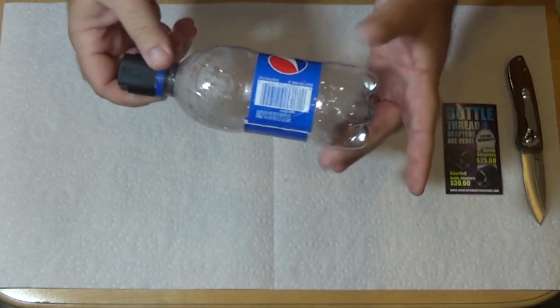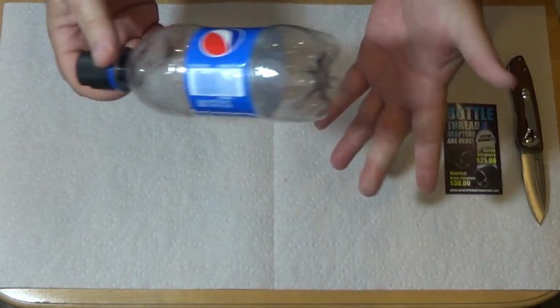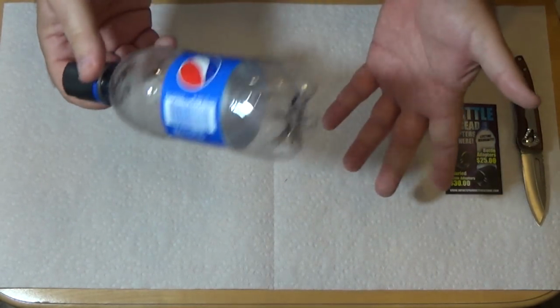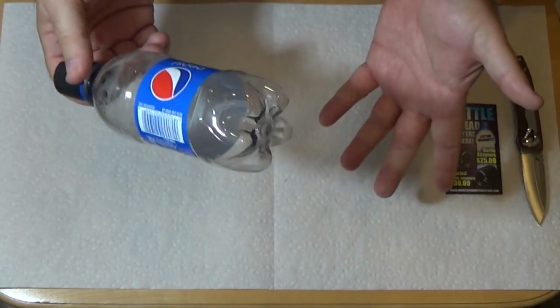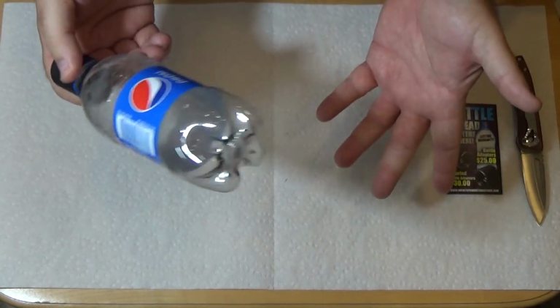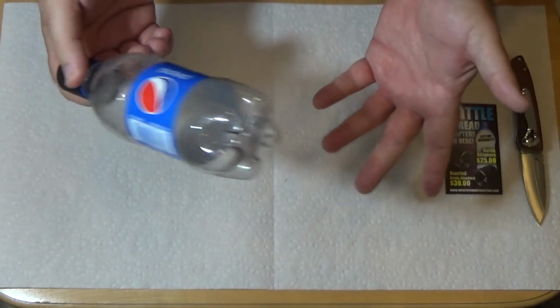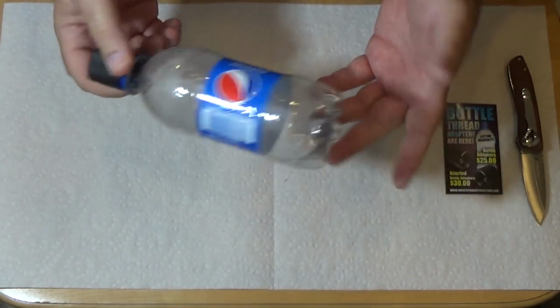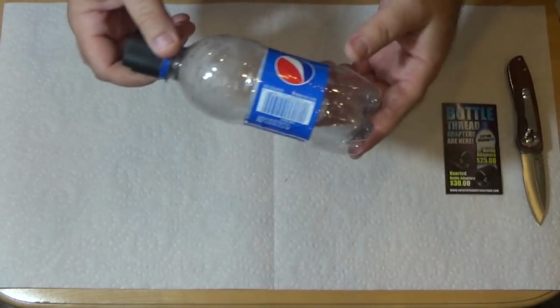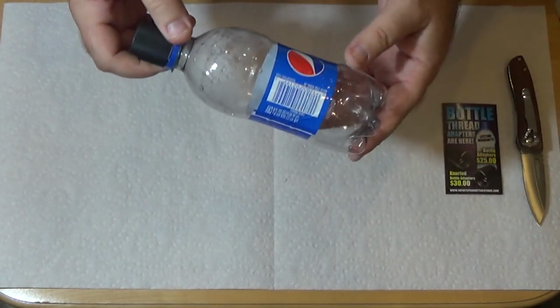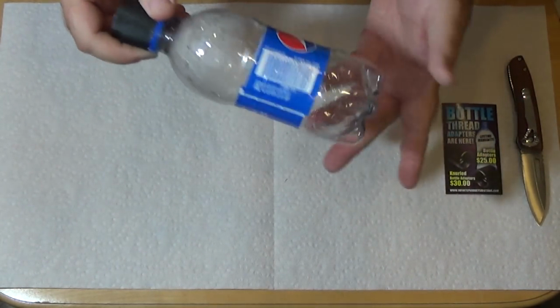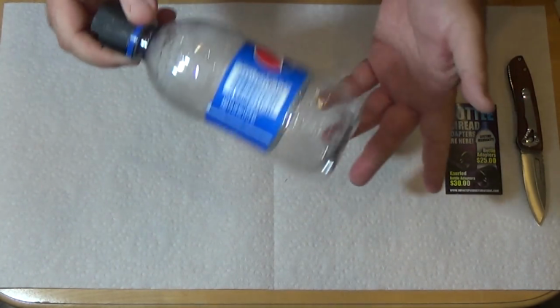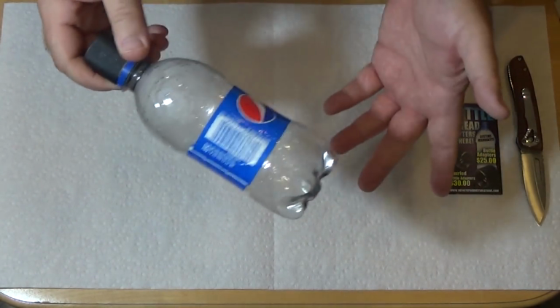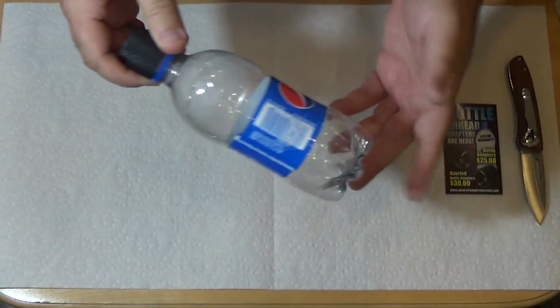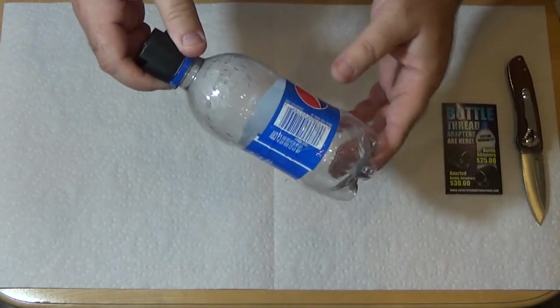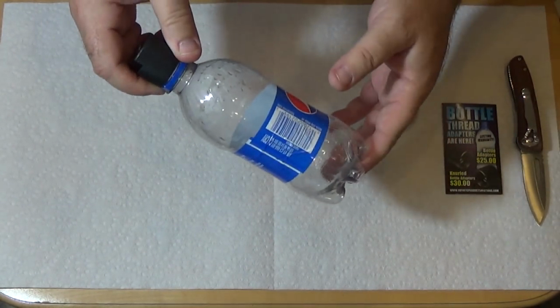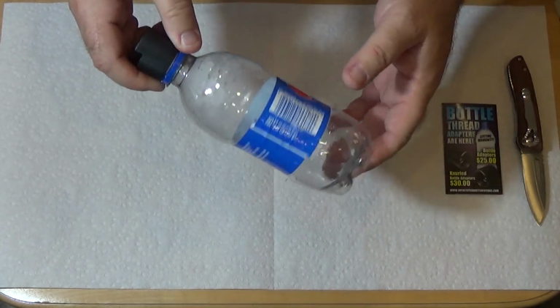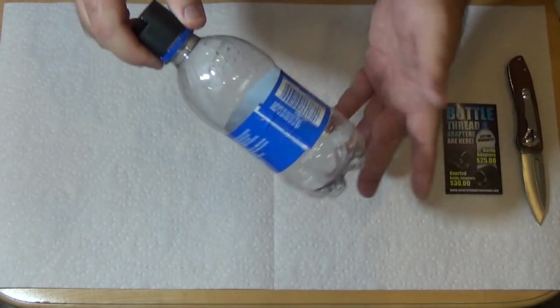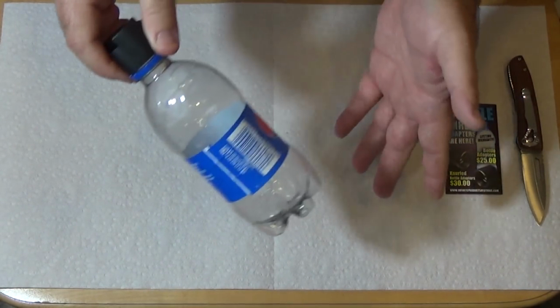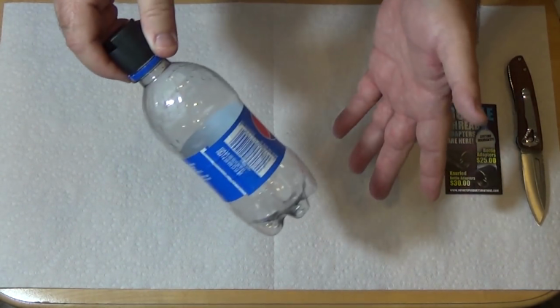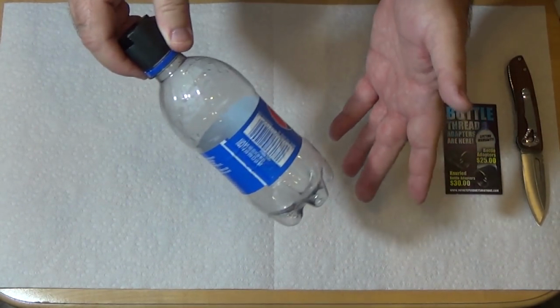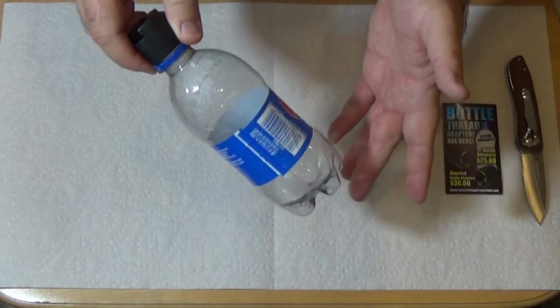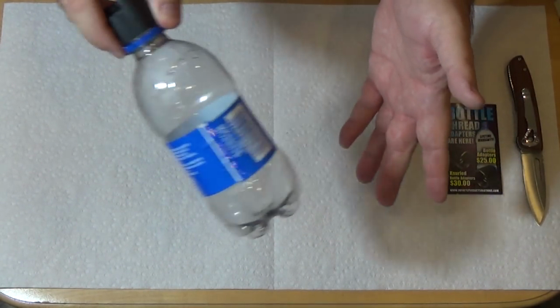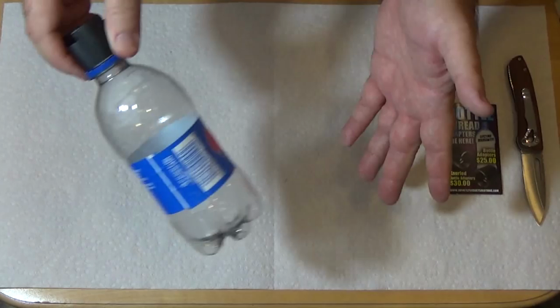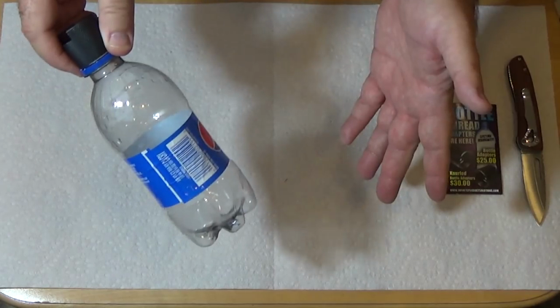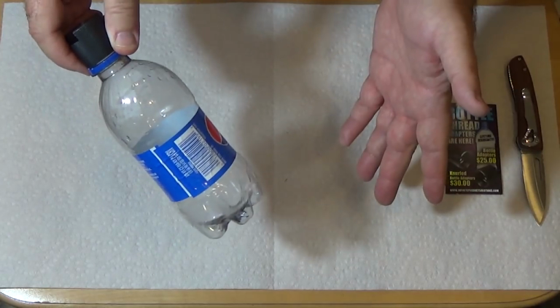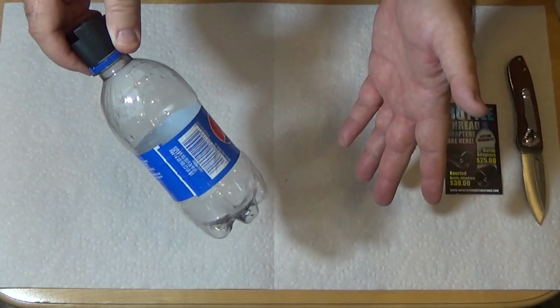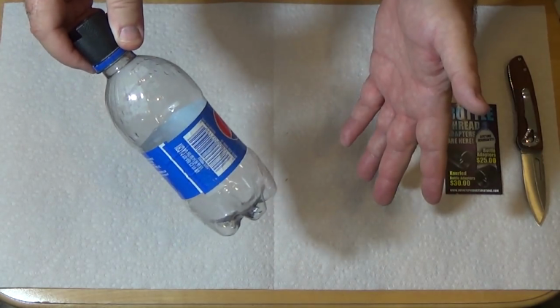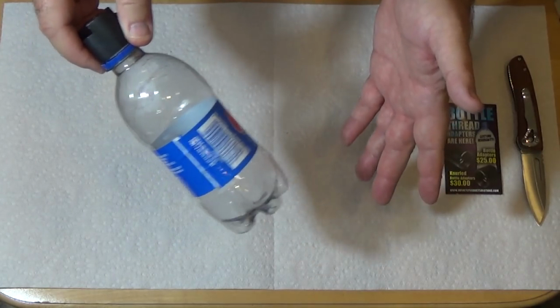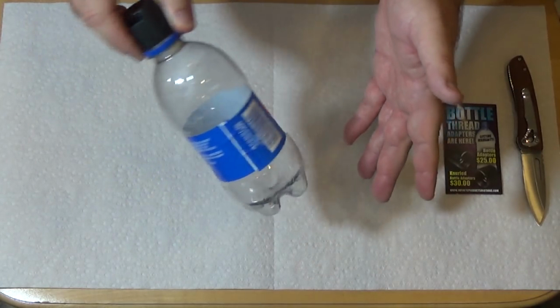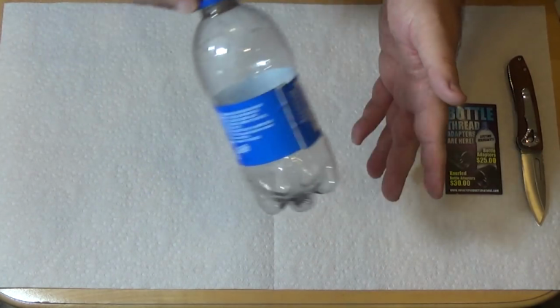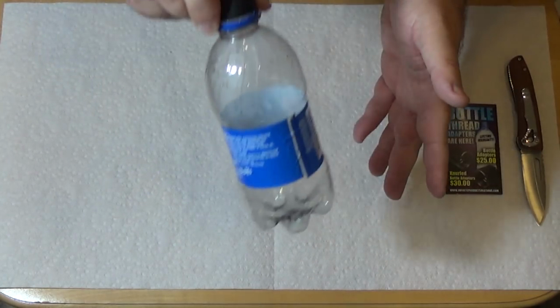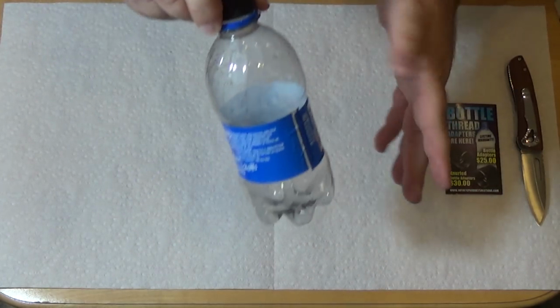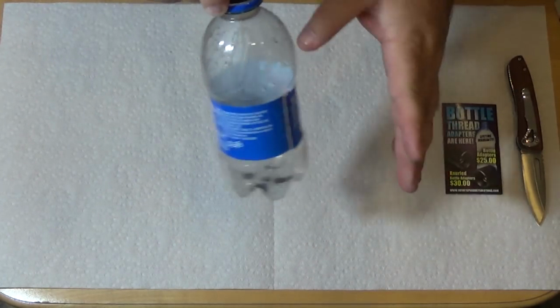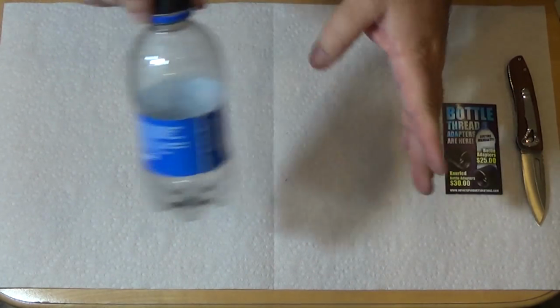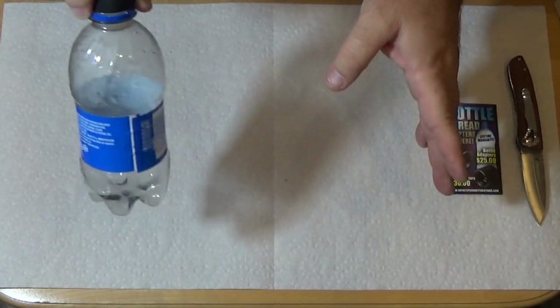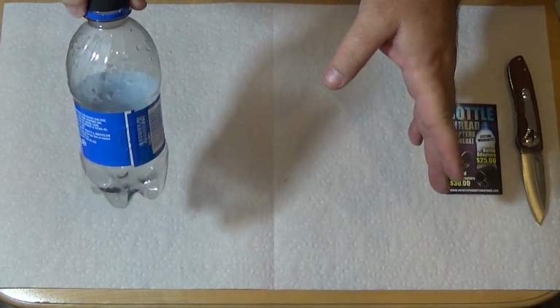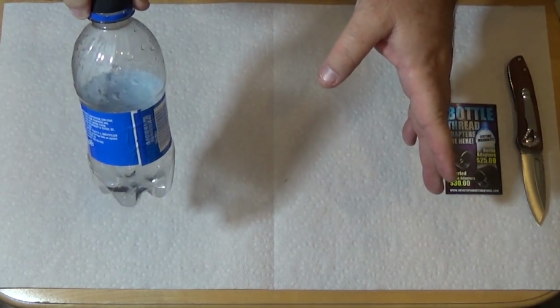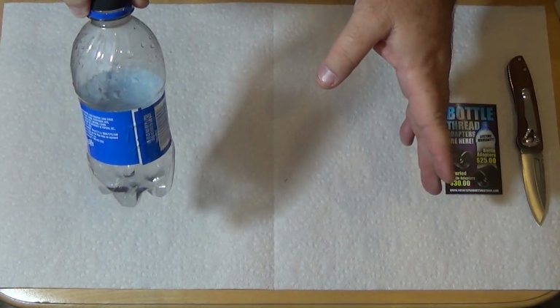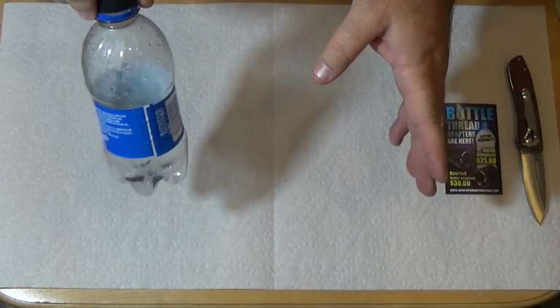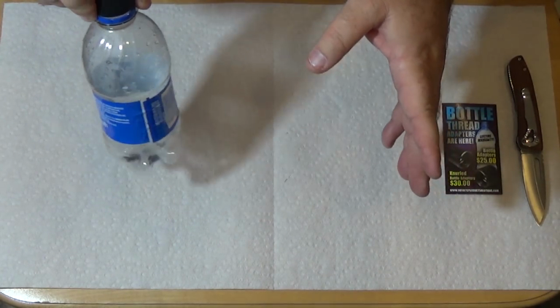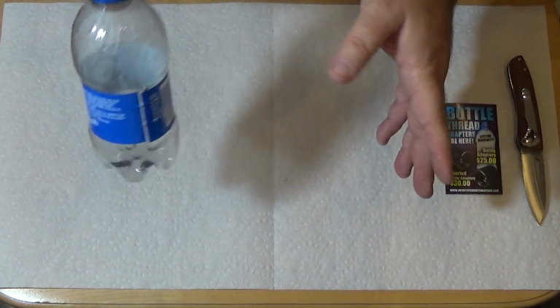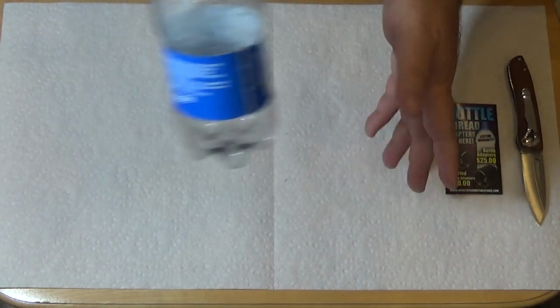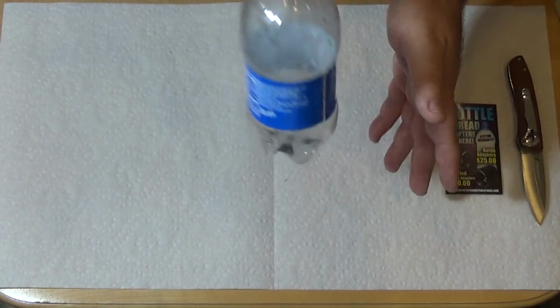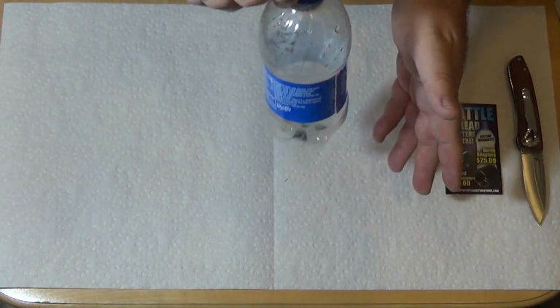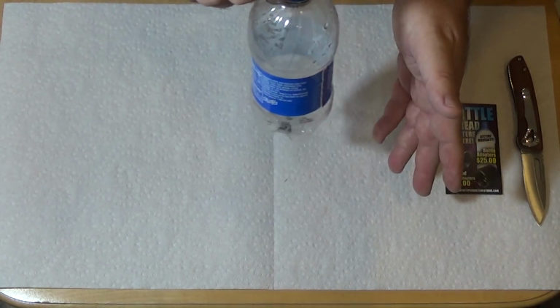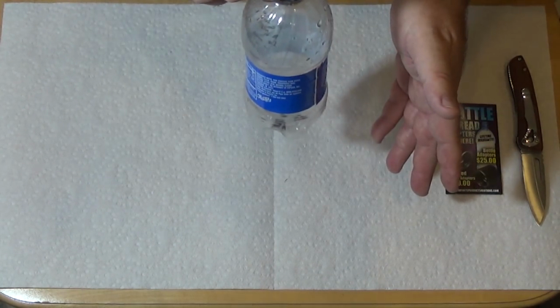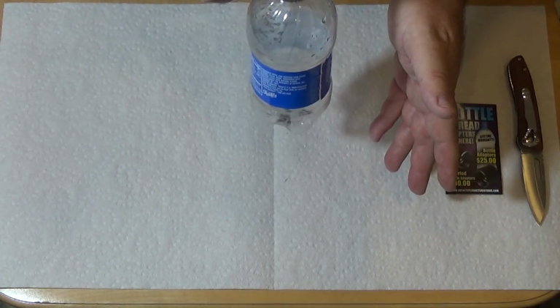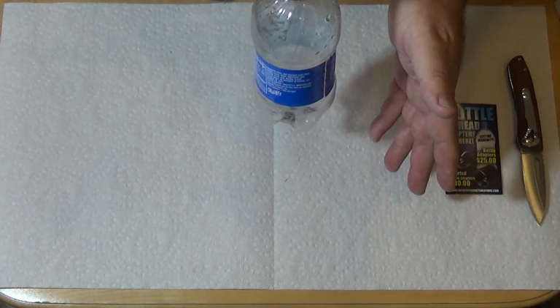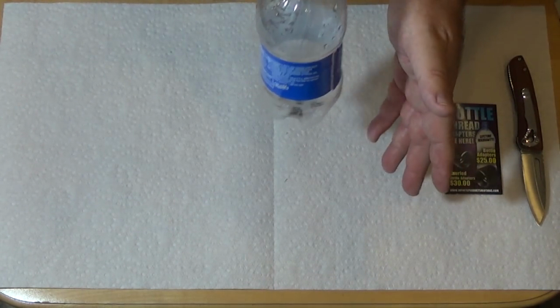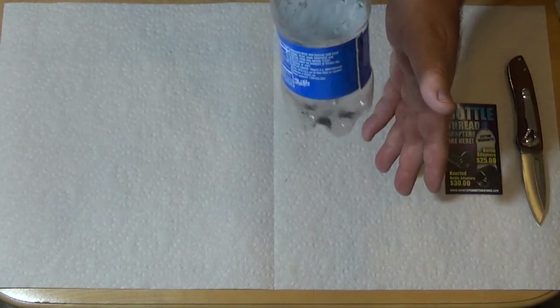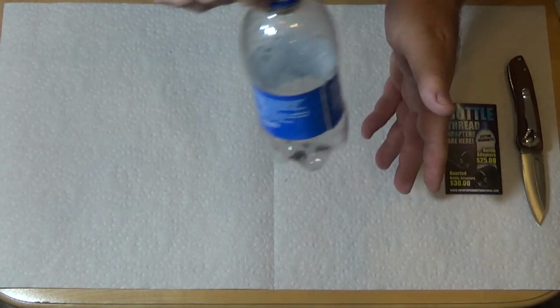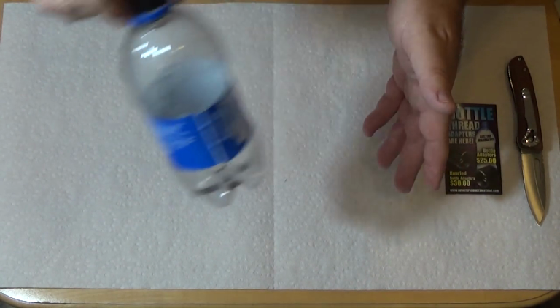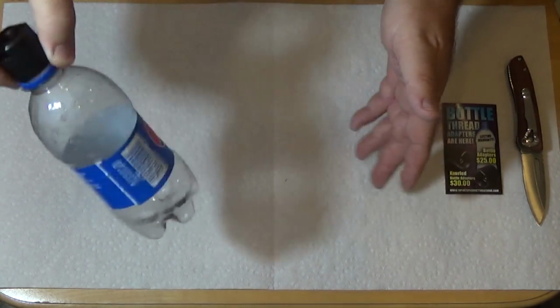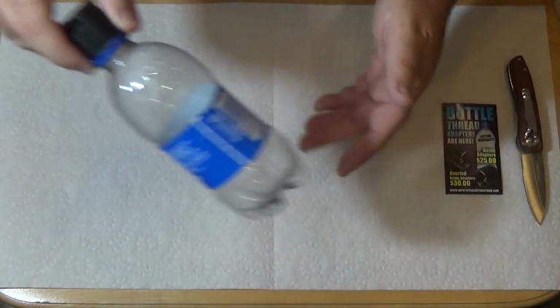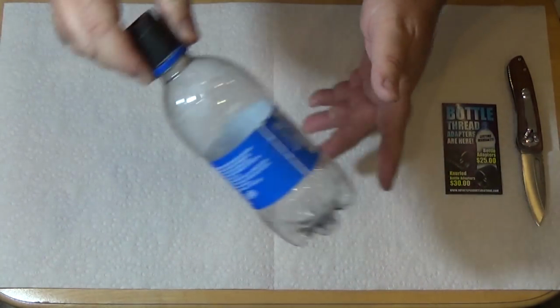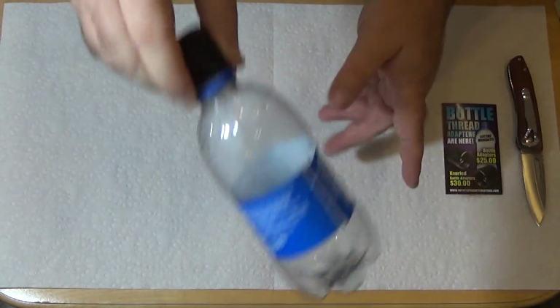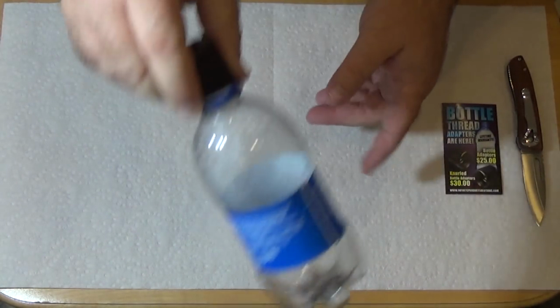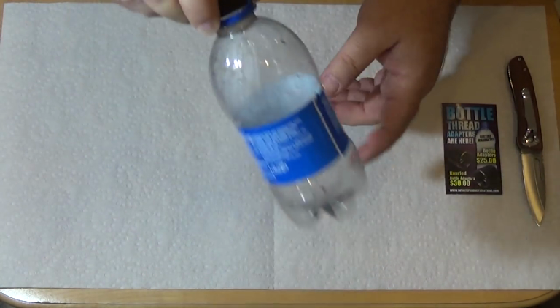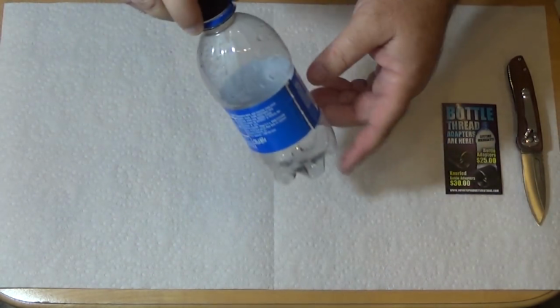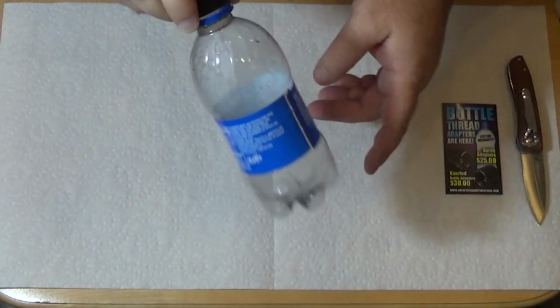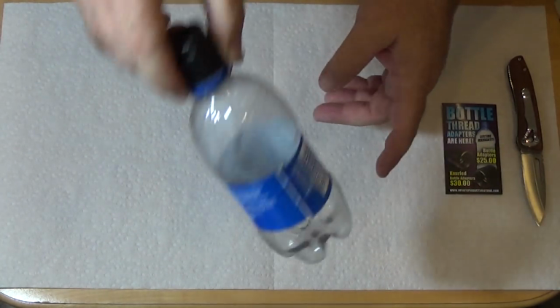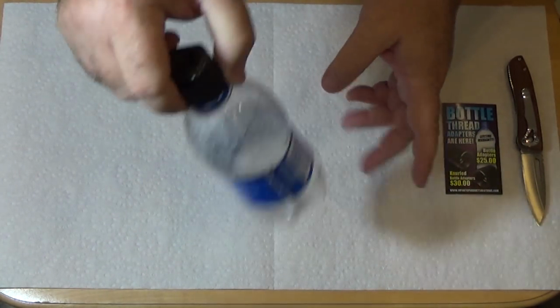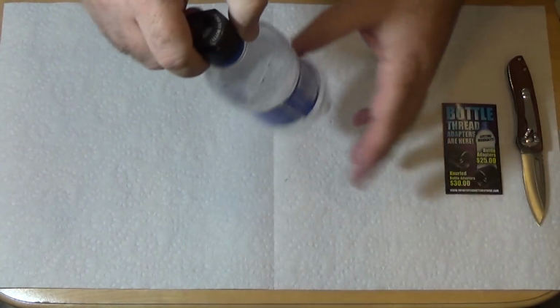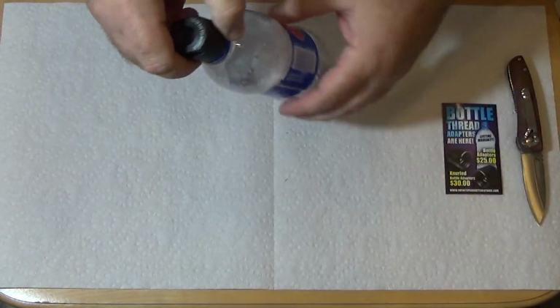I haven't yet found a water bottle that passes the litmus test, but if you know of one, please tell us about it in the comments for this video. Thanks!